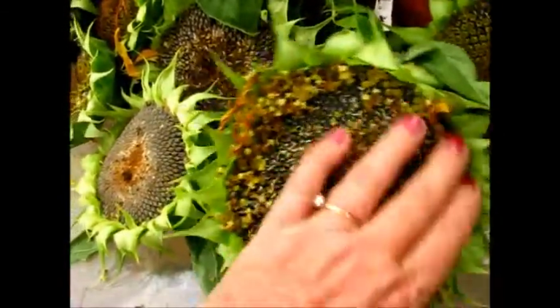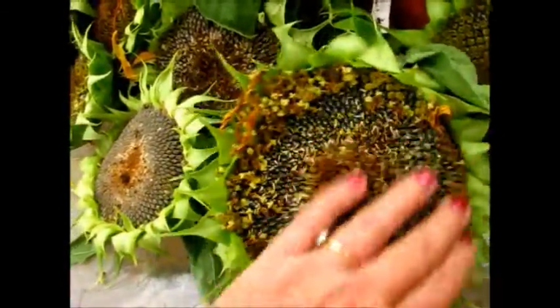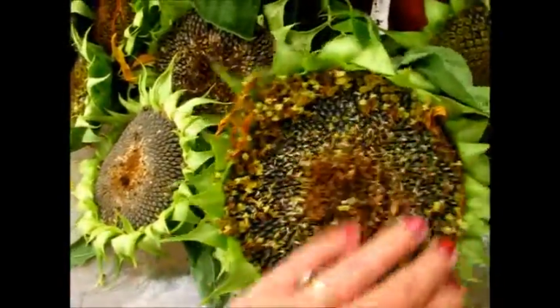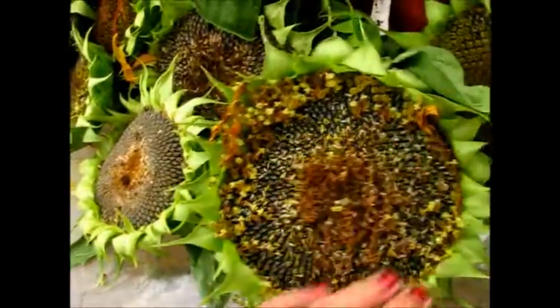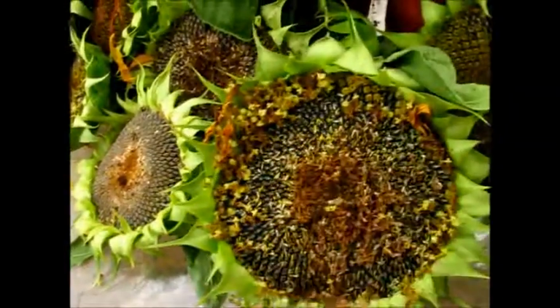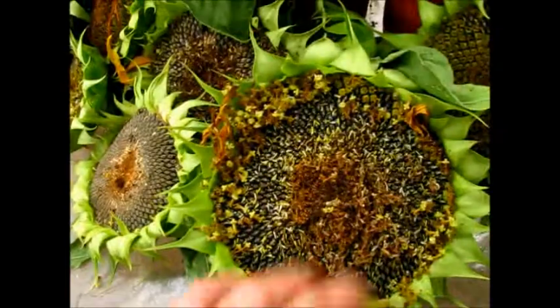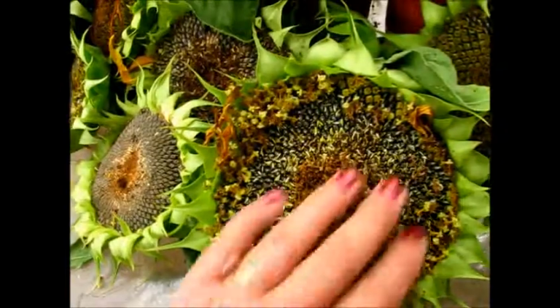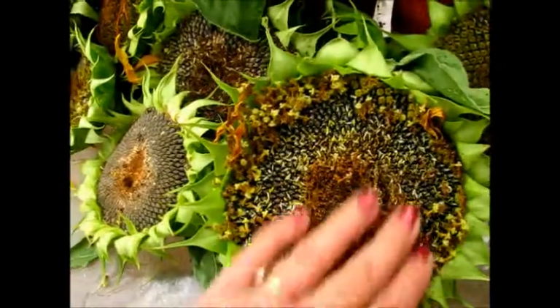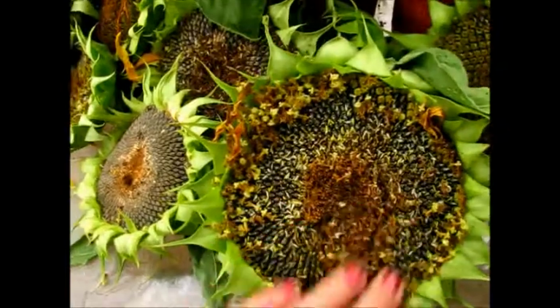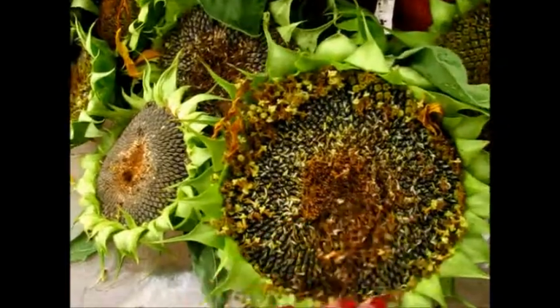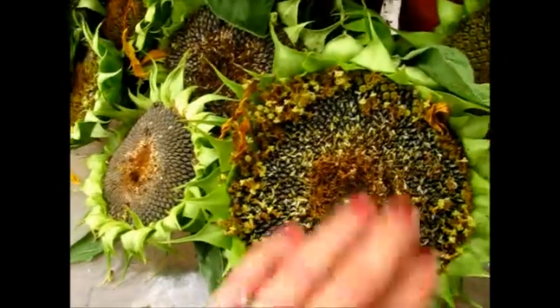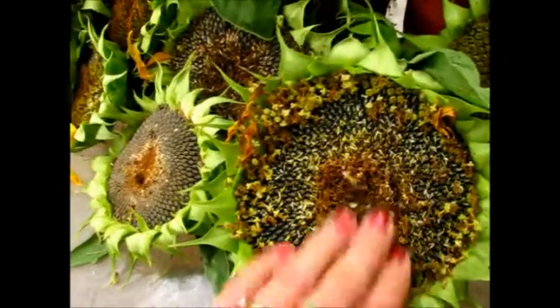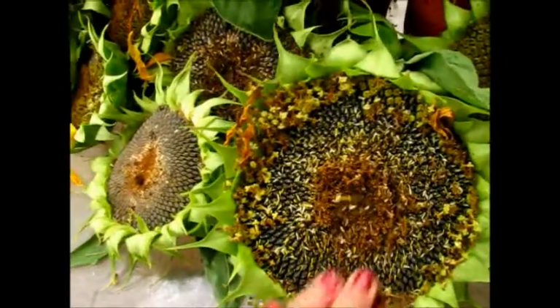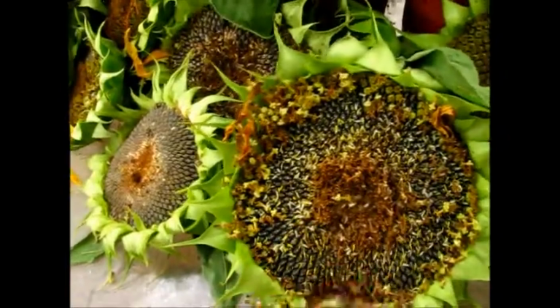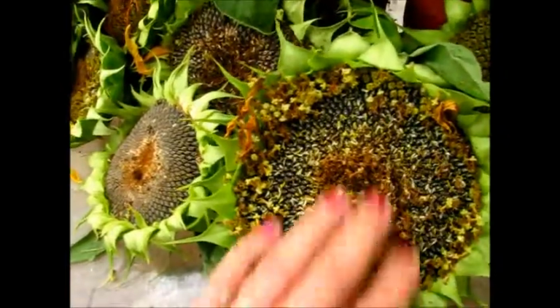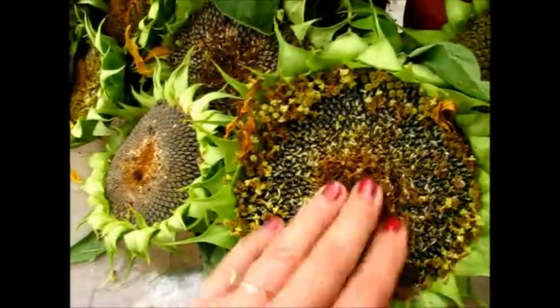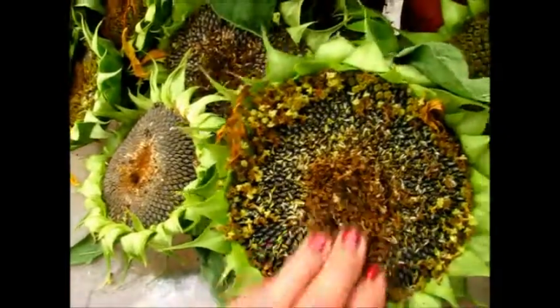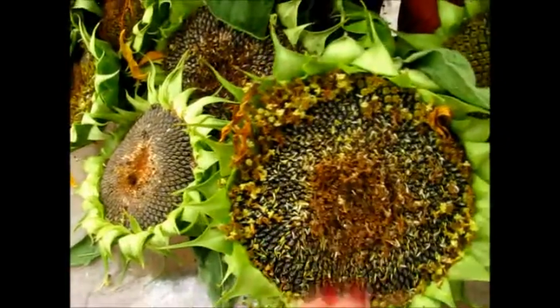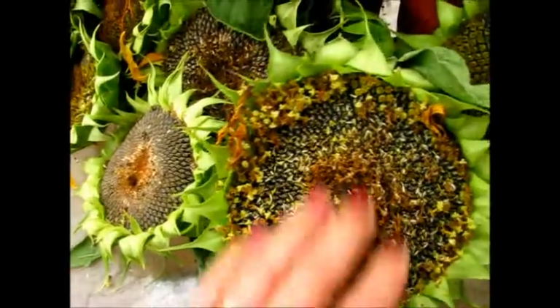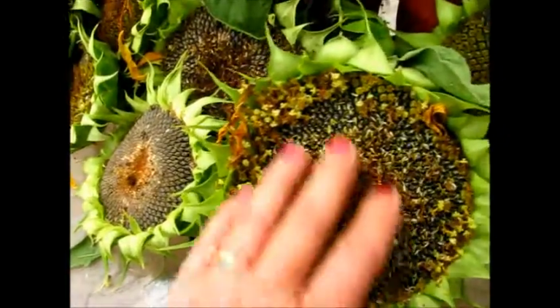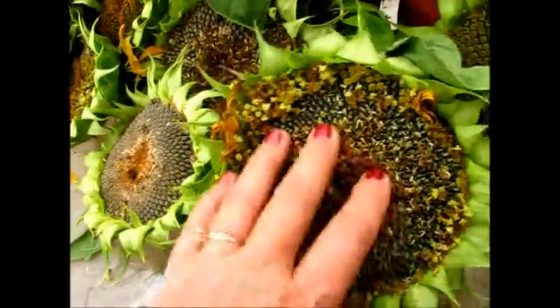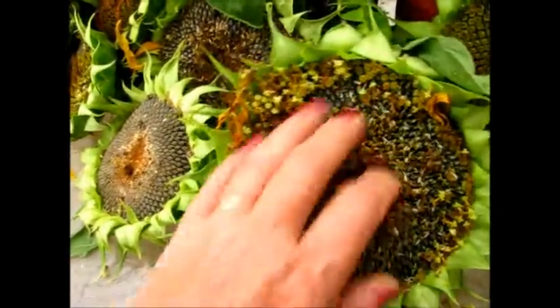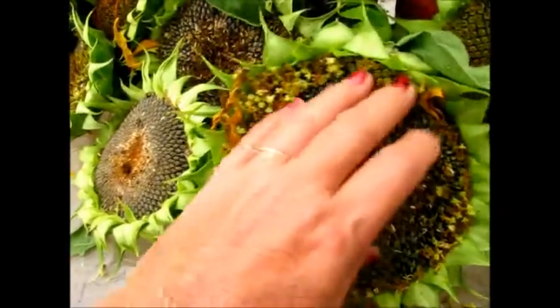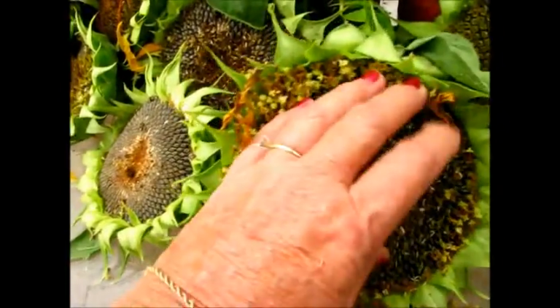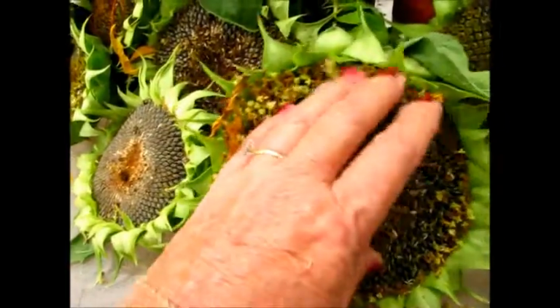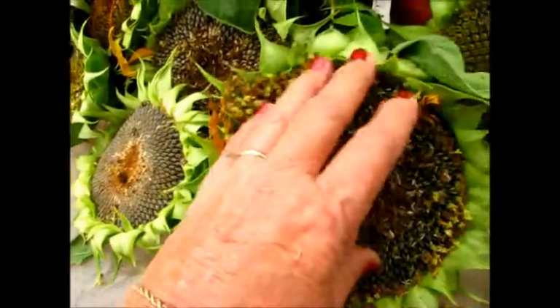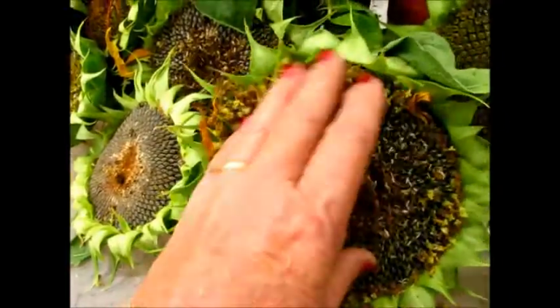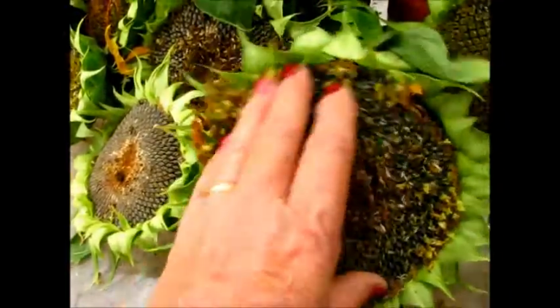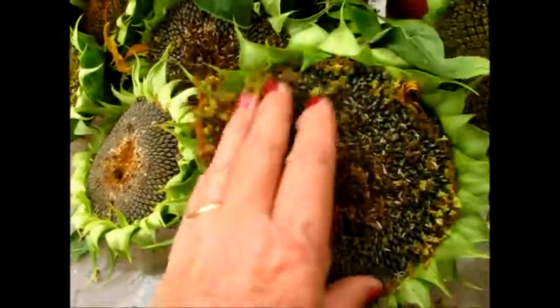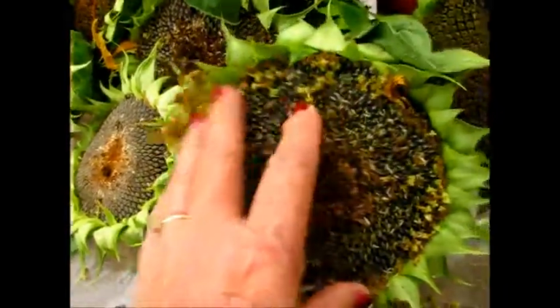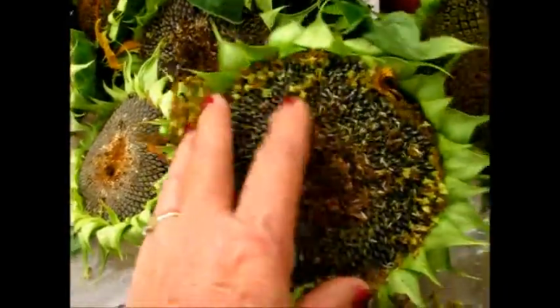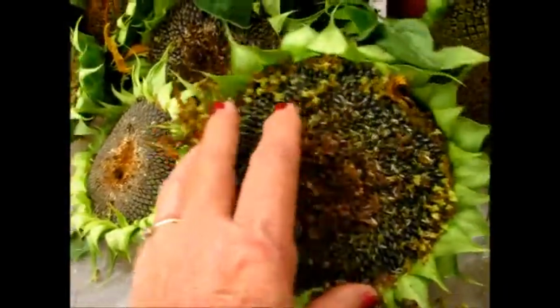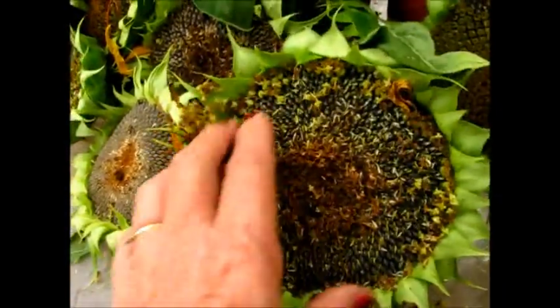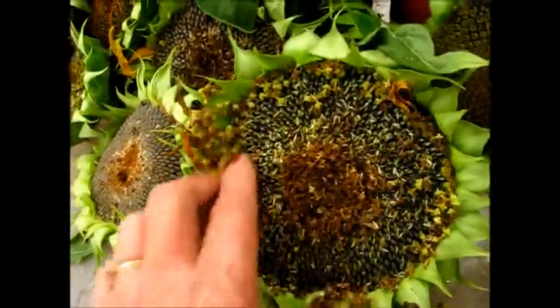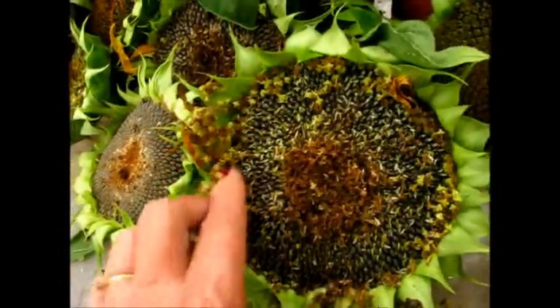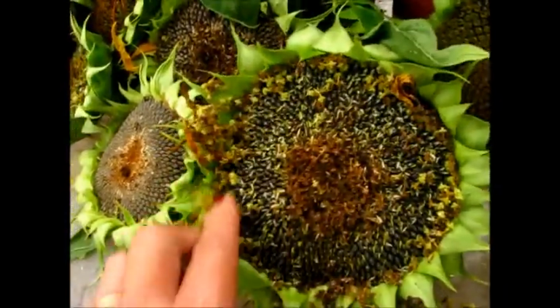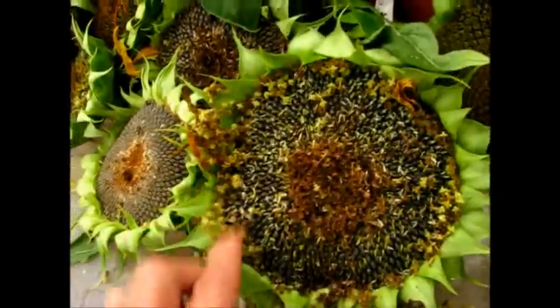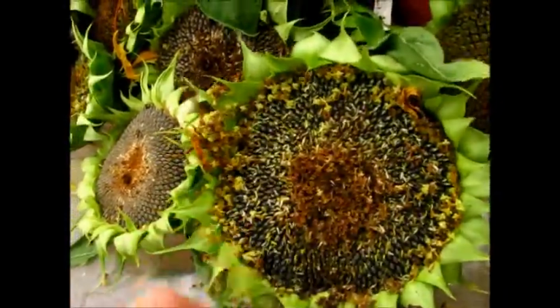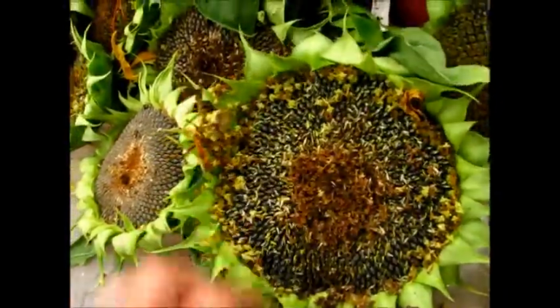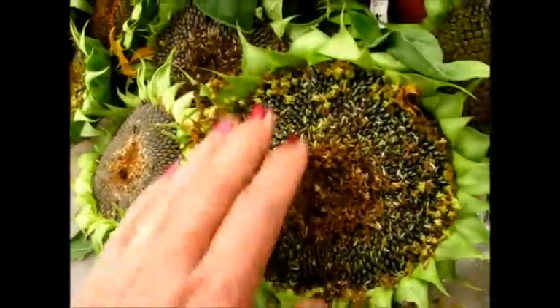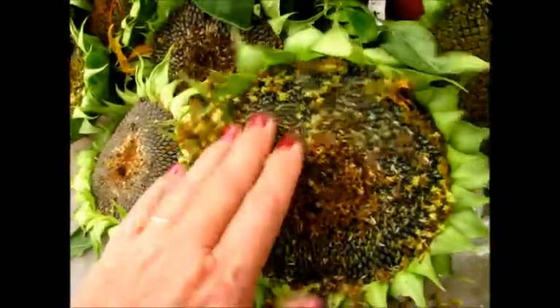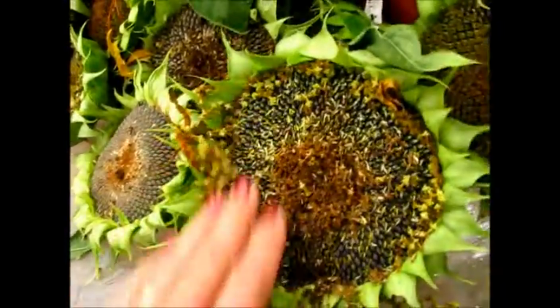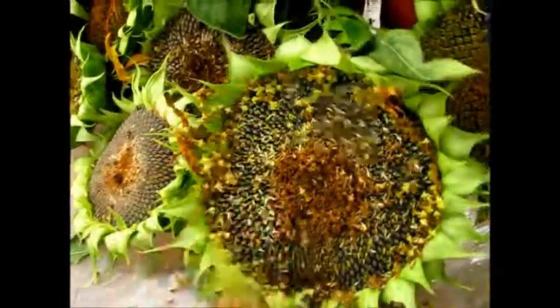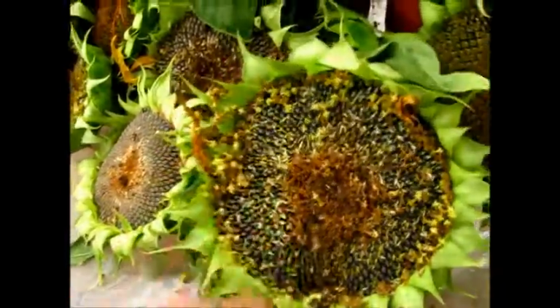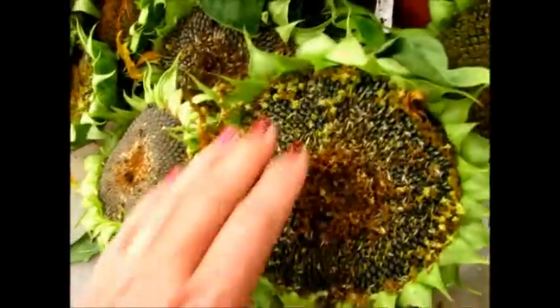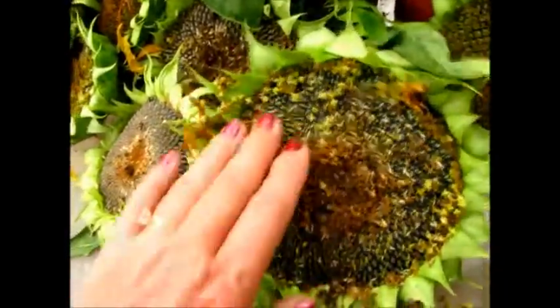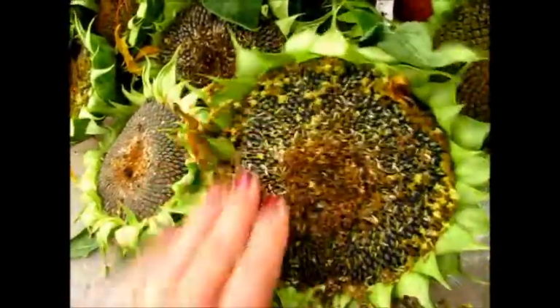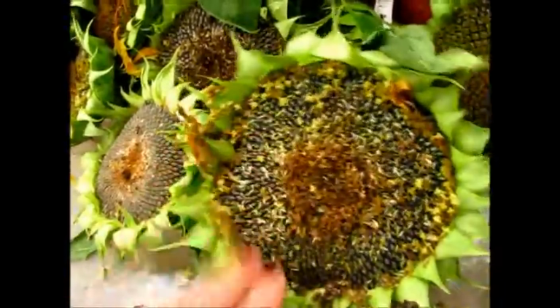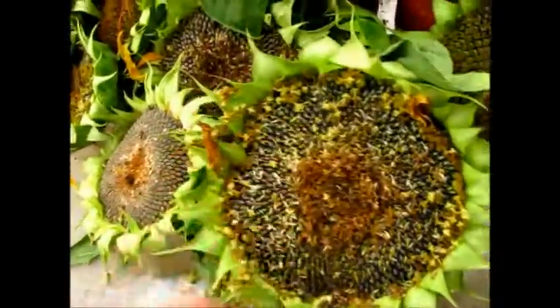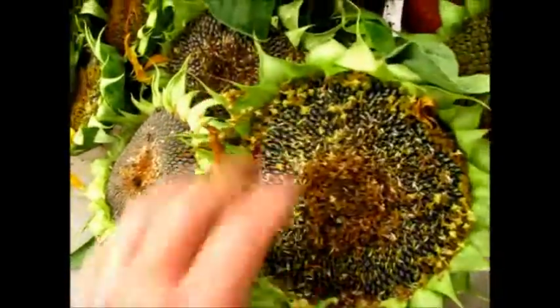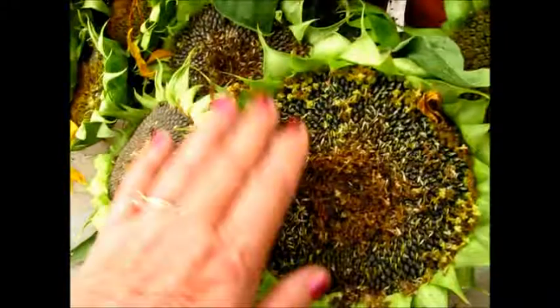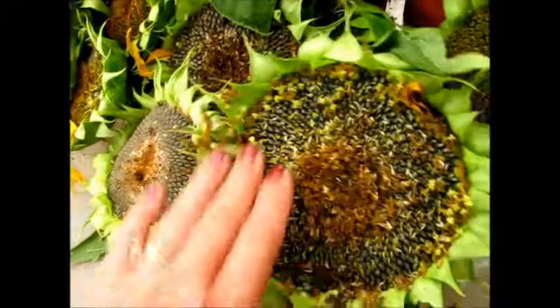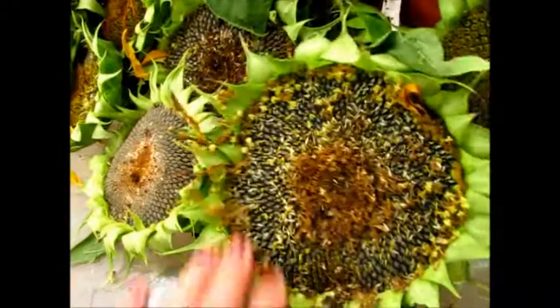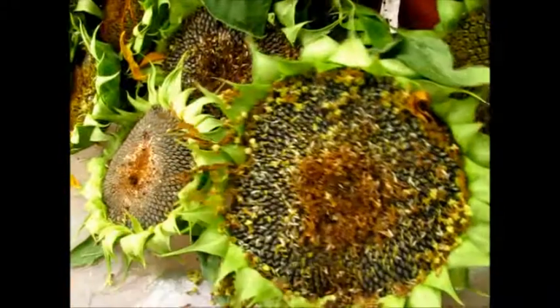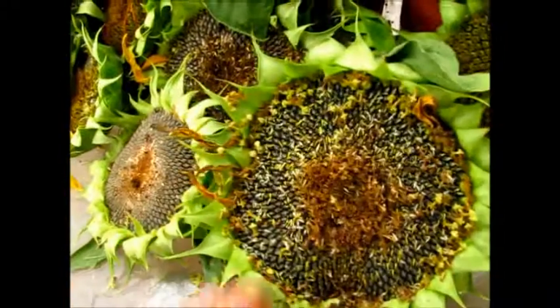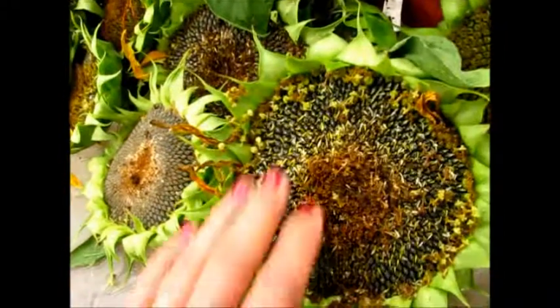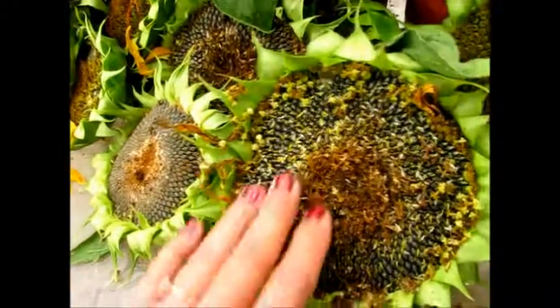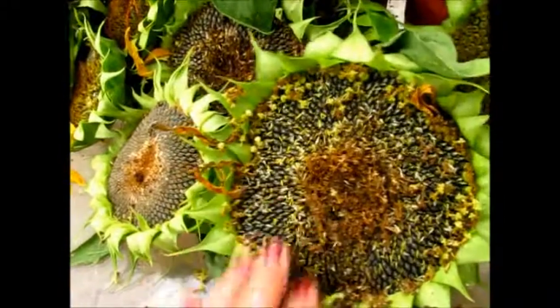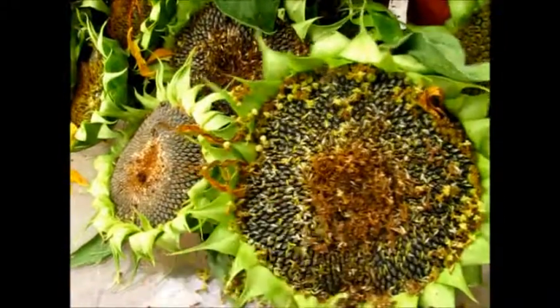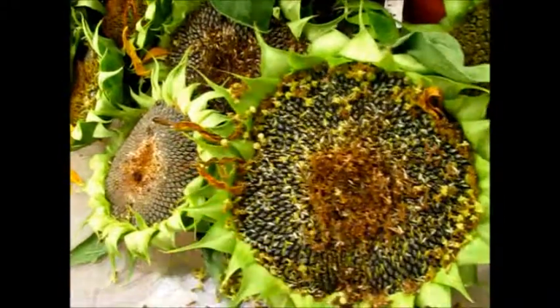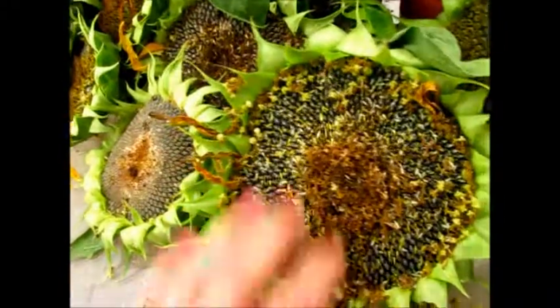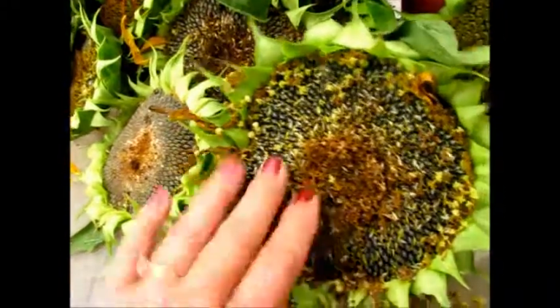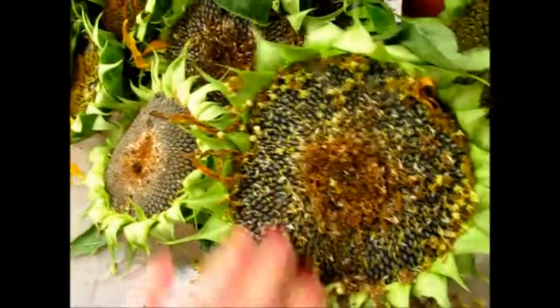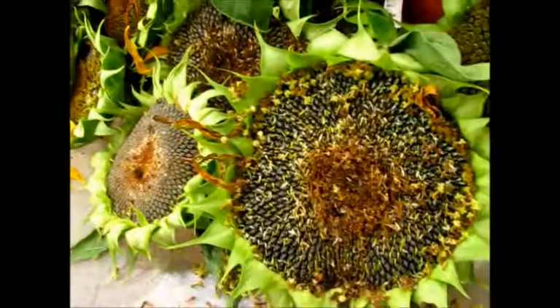It takes about 90 days, depending on the species, to go from seed to flower to seed.